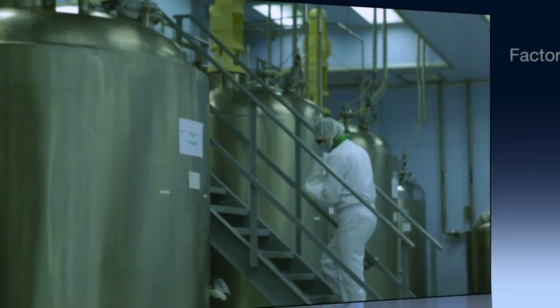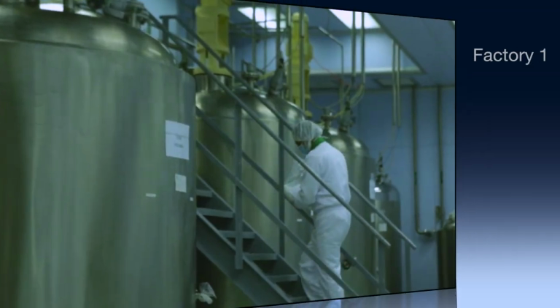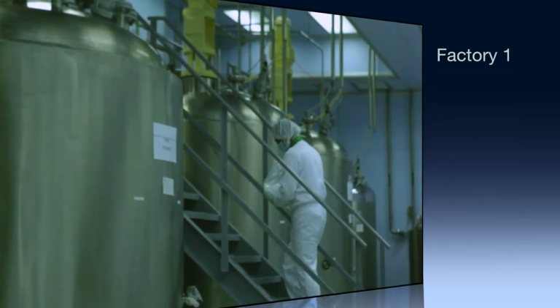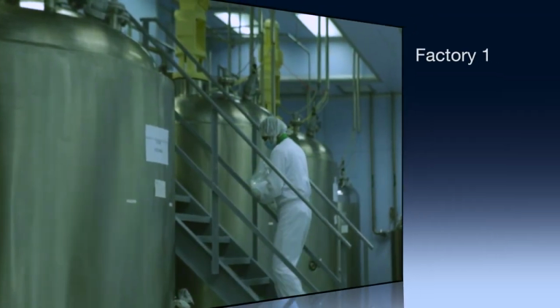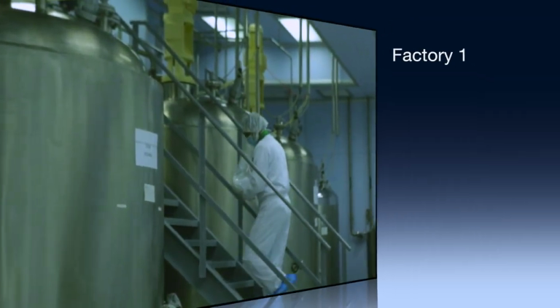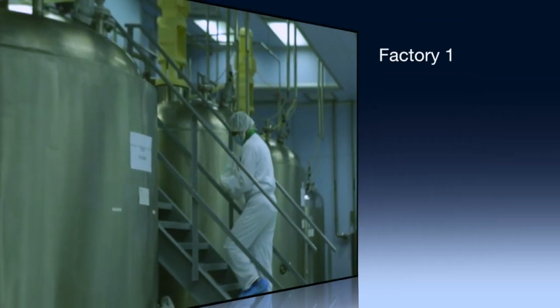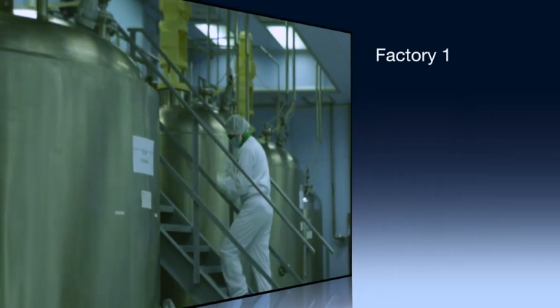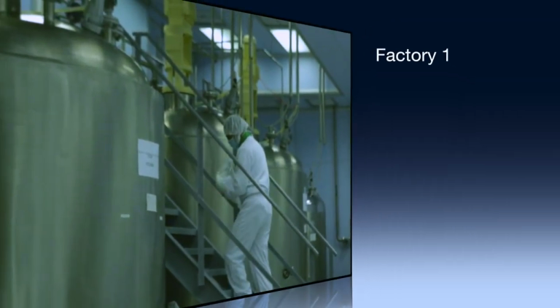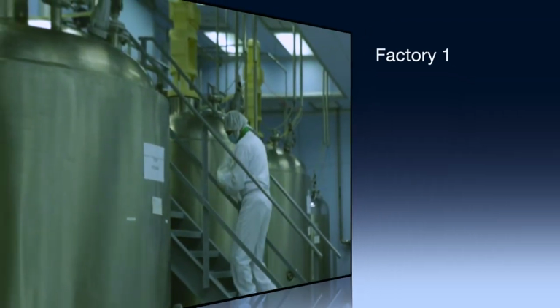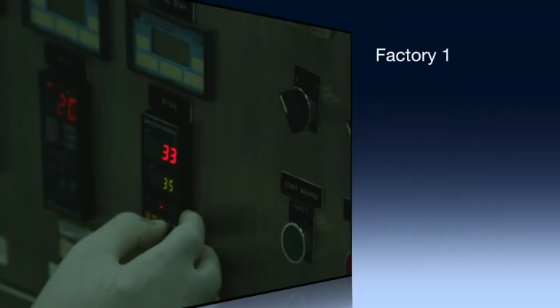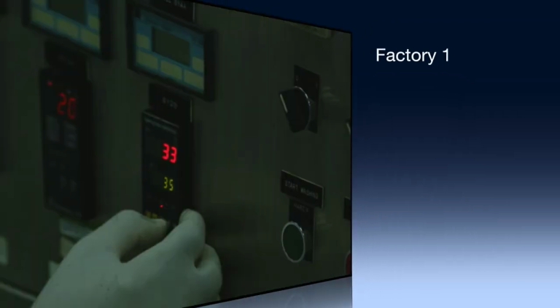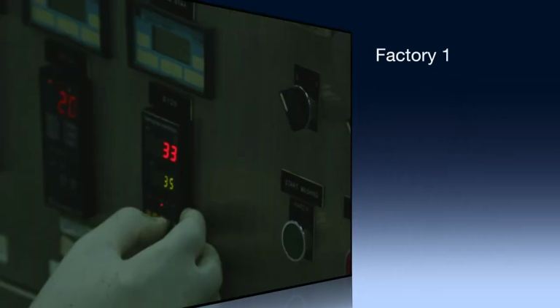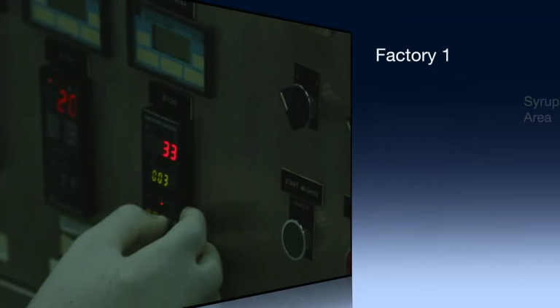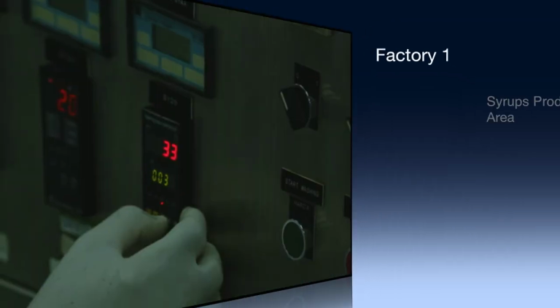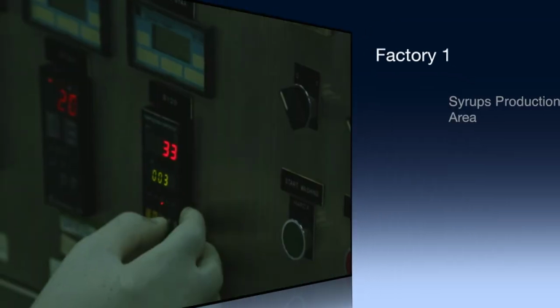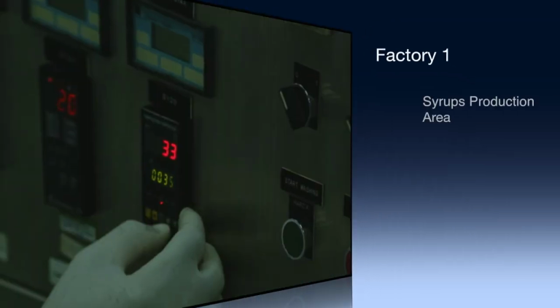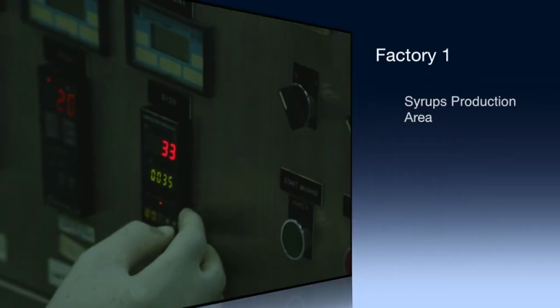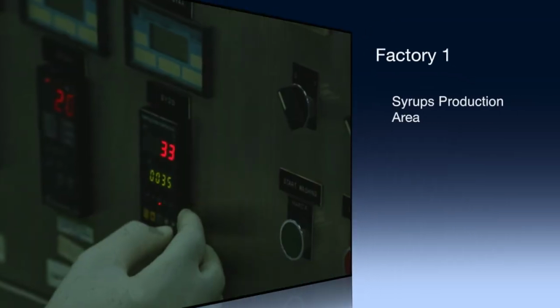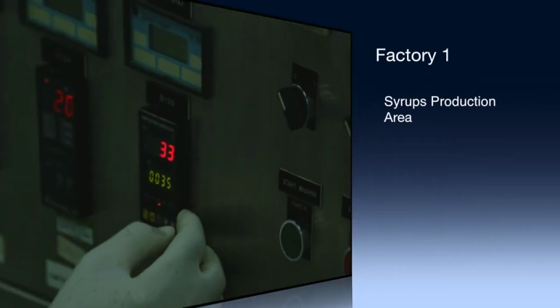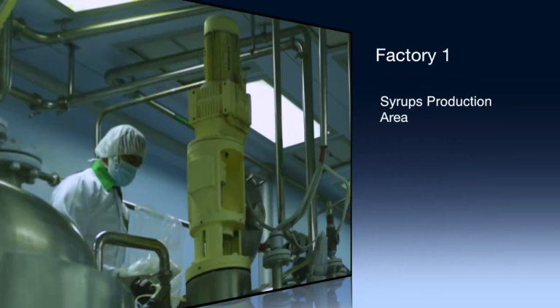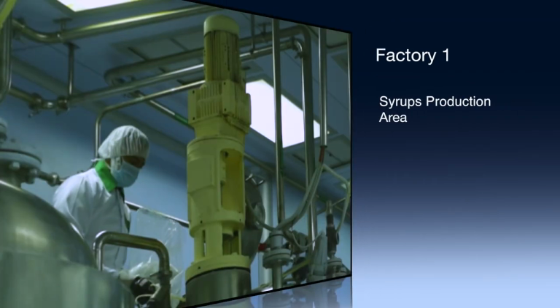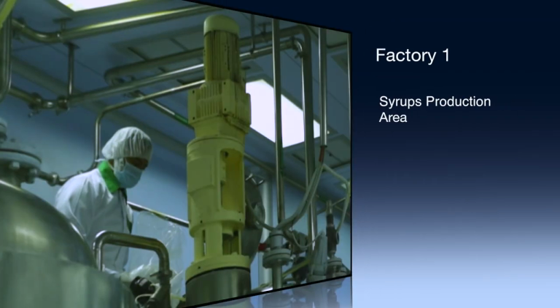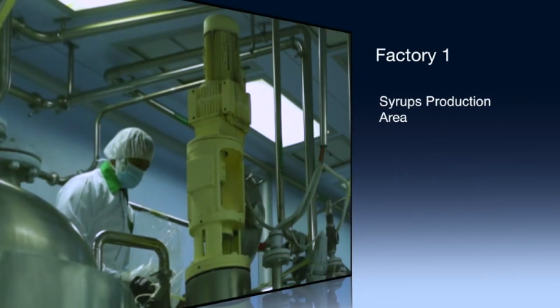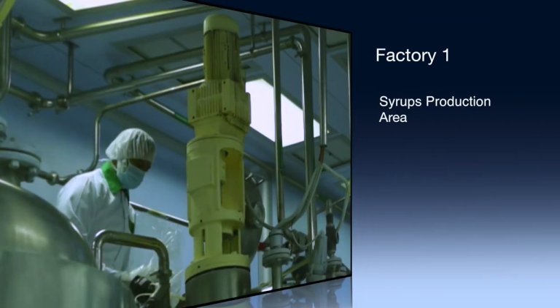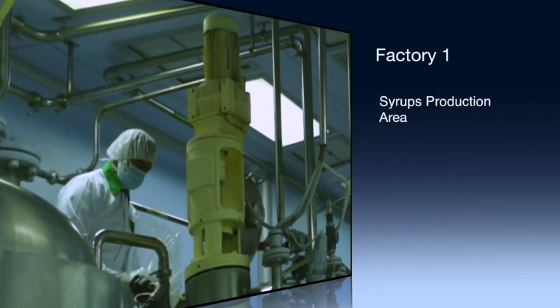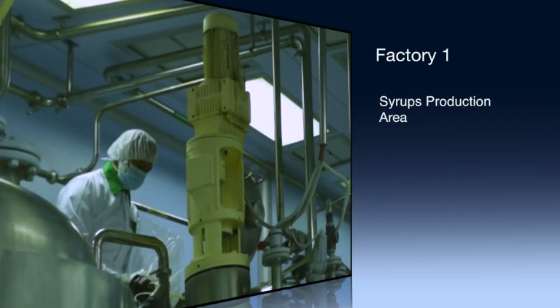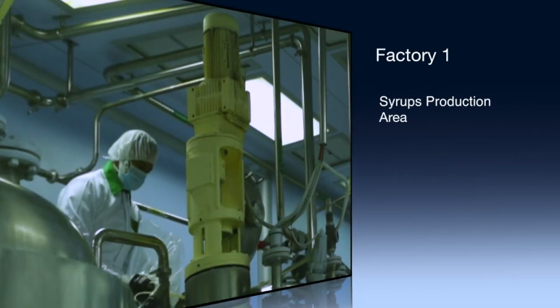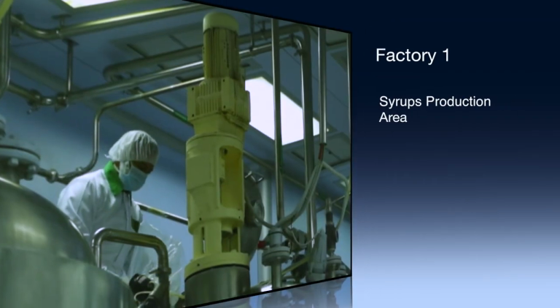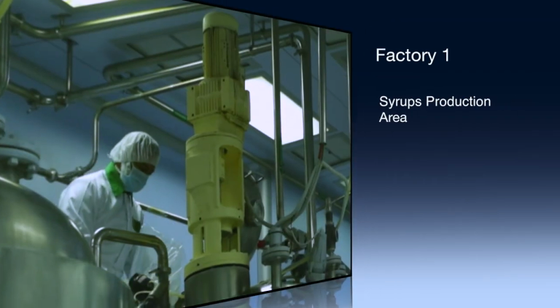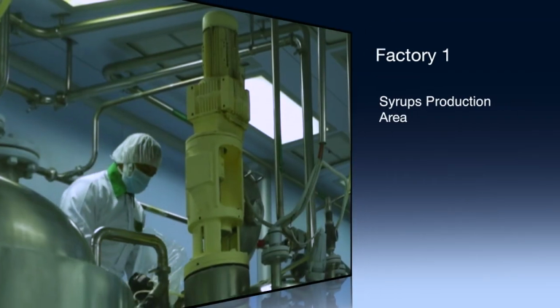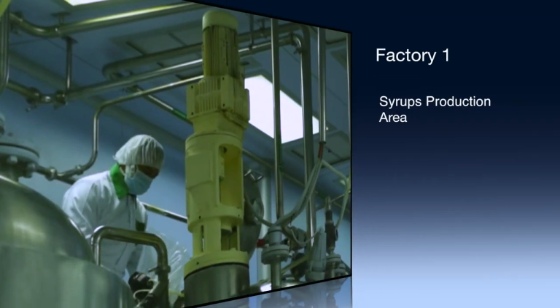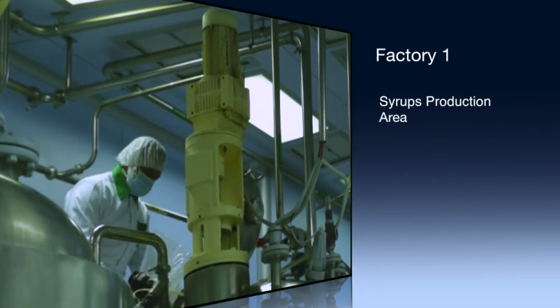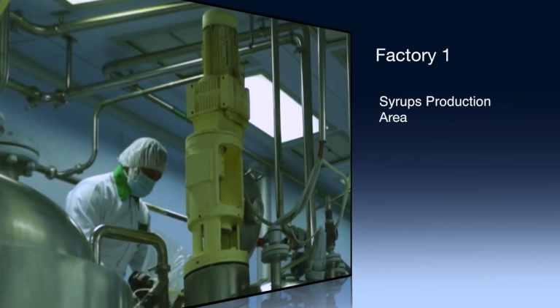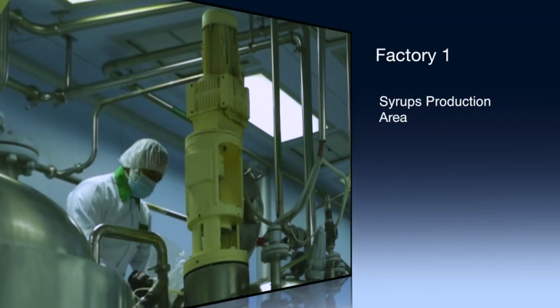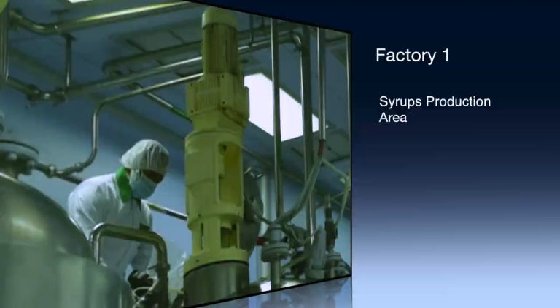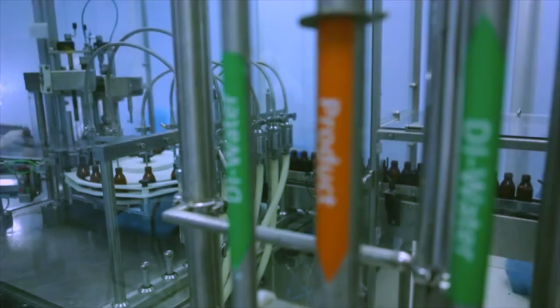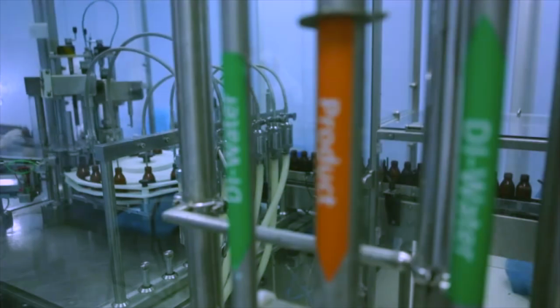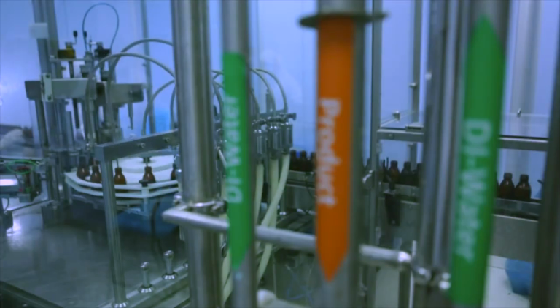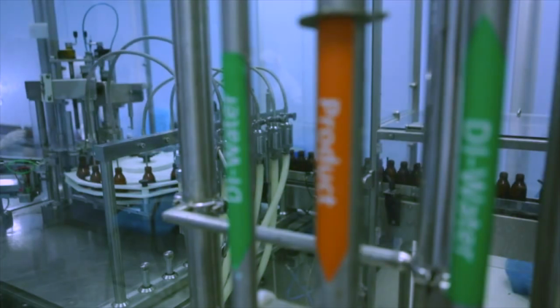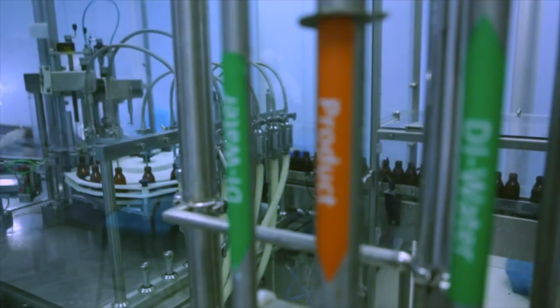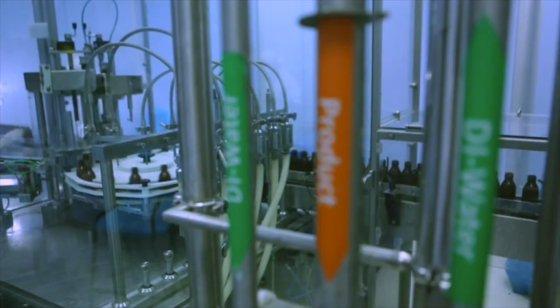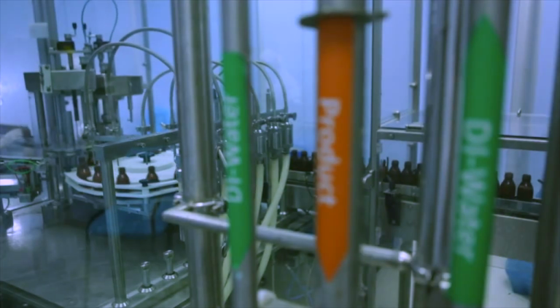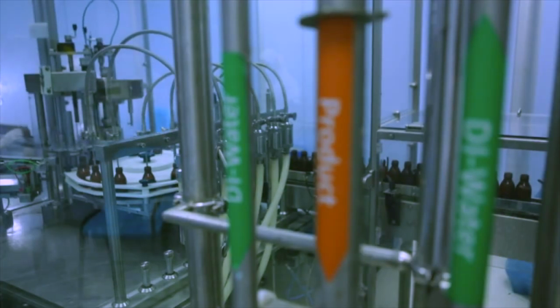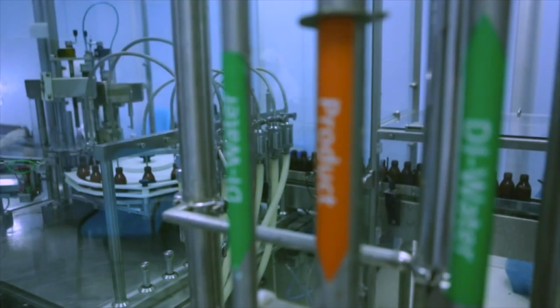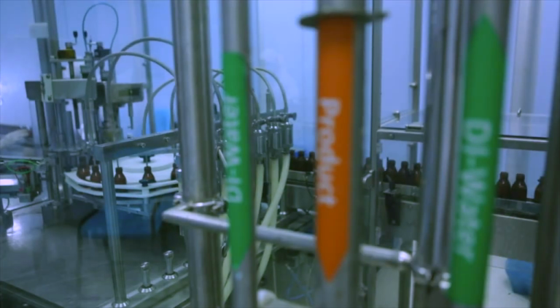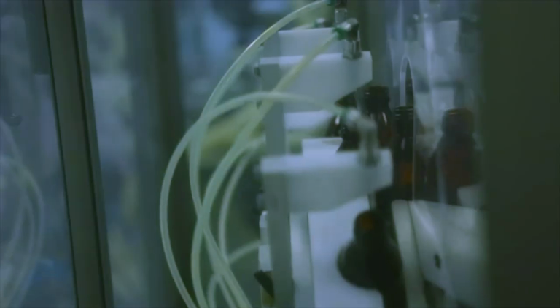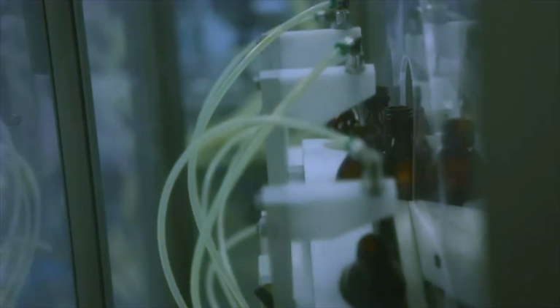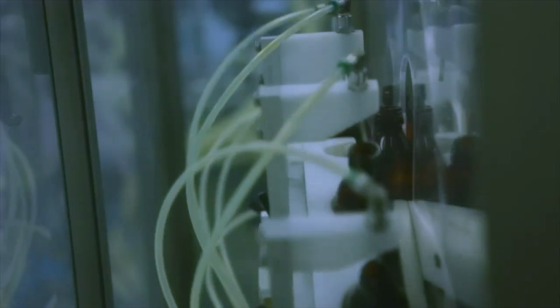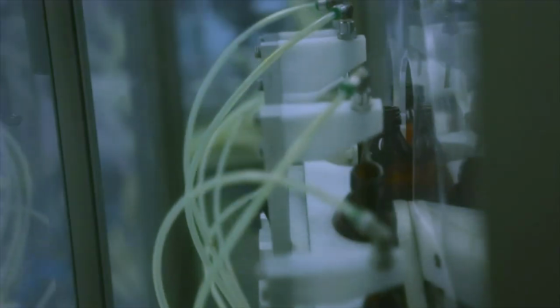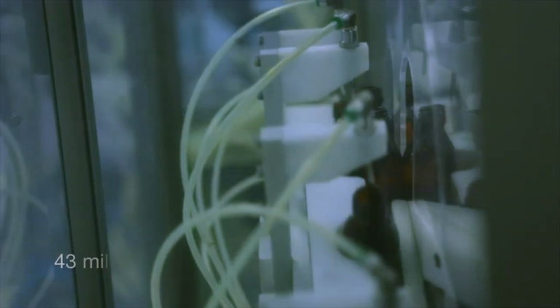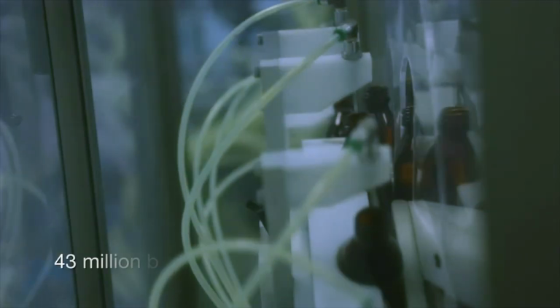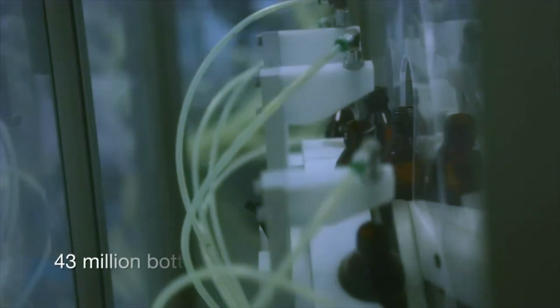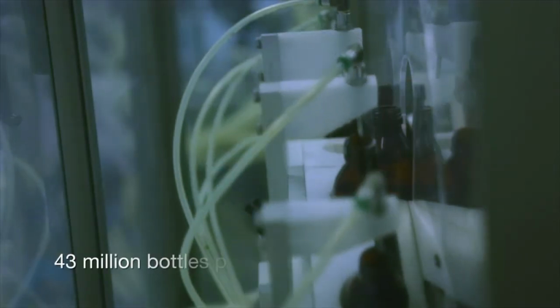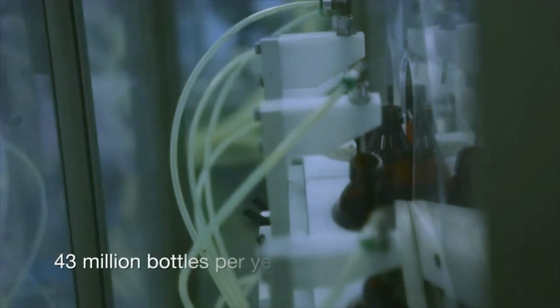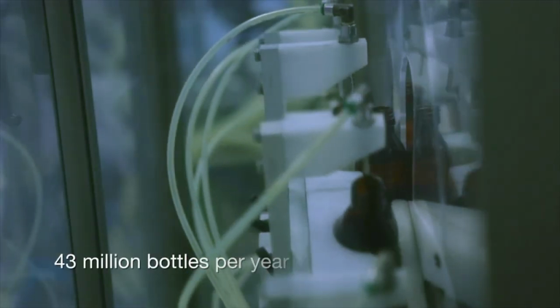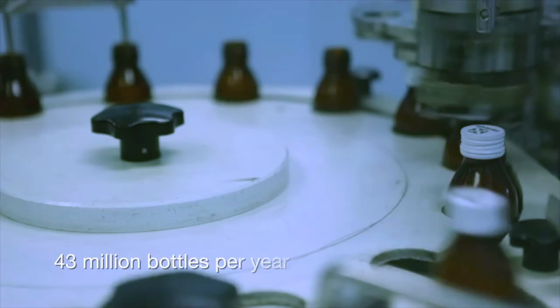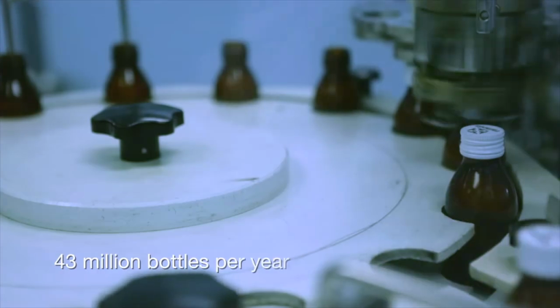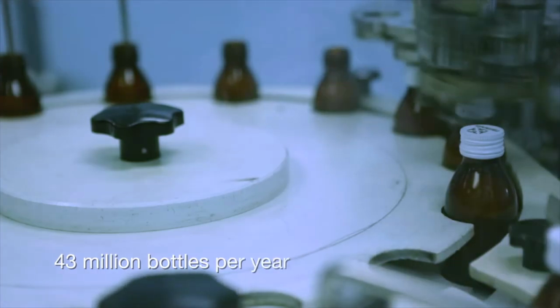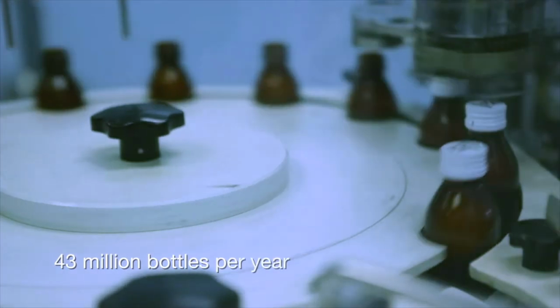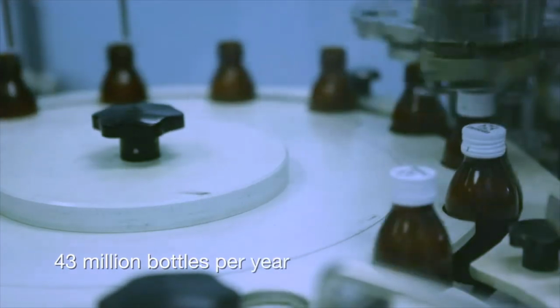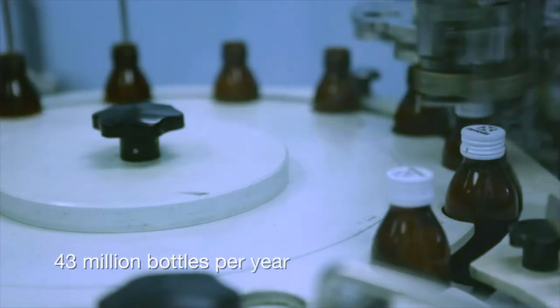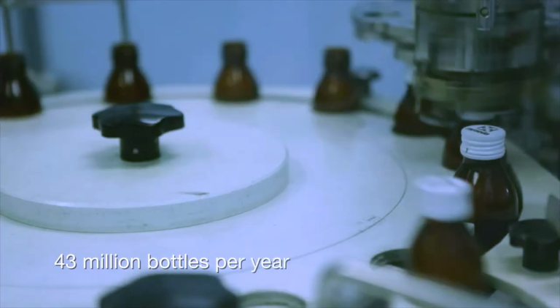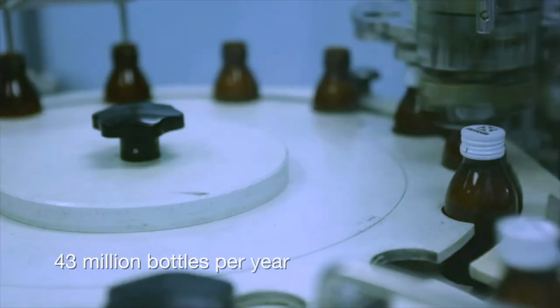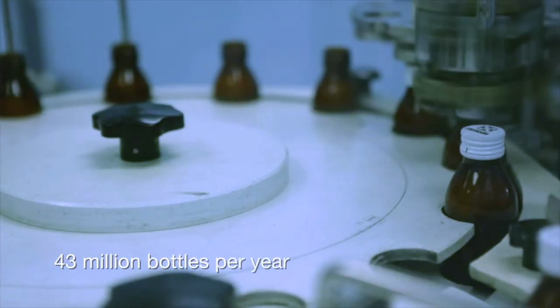Syrups area. The syrups production area produces syrups and suspensions with a capacity of 43 million bottles per year.